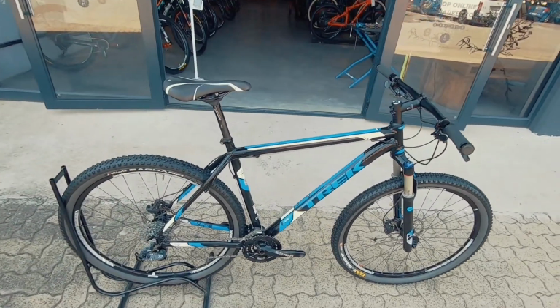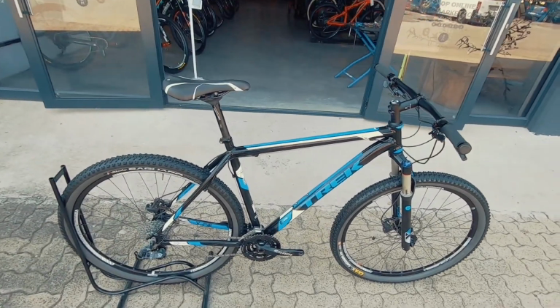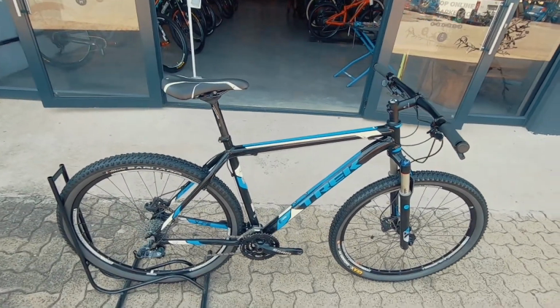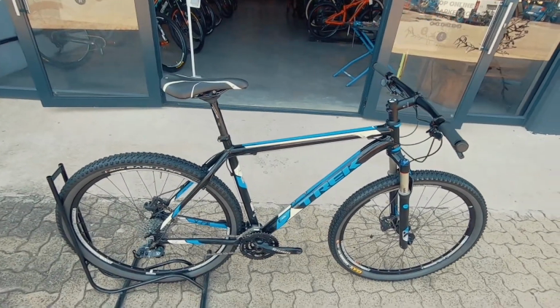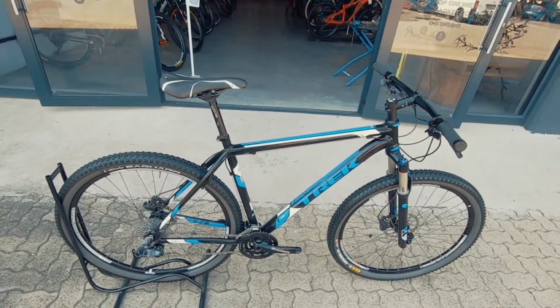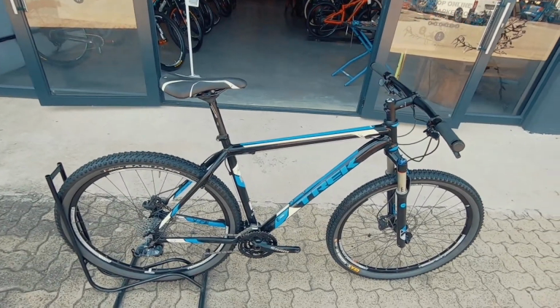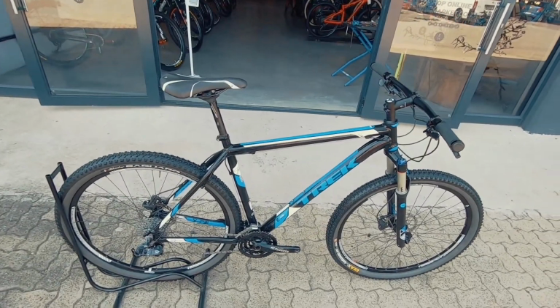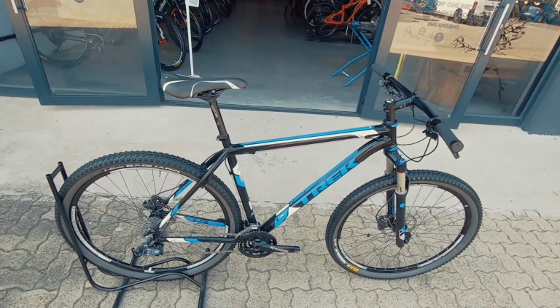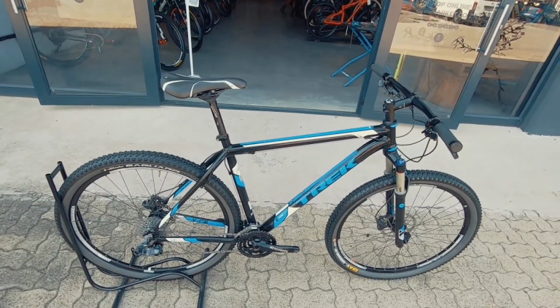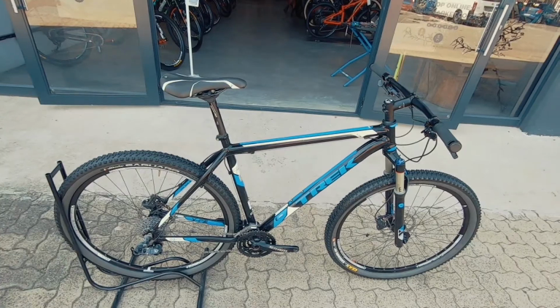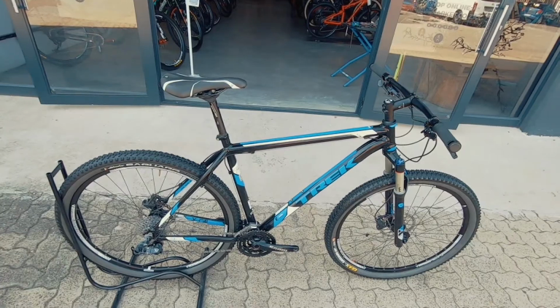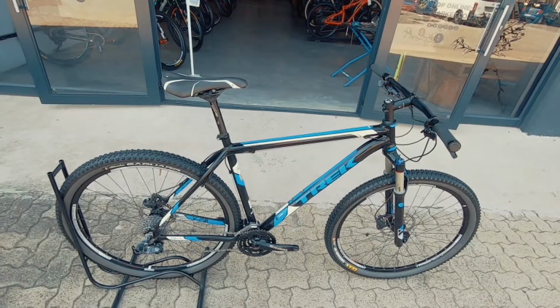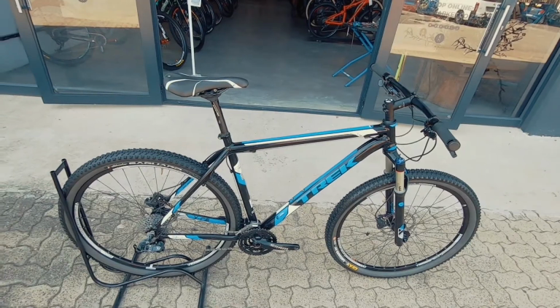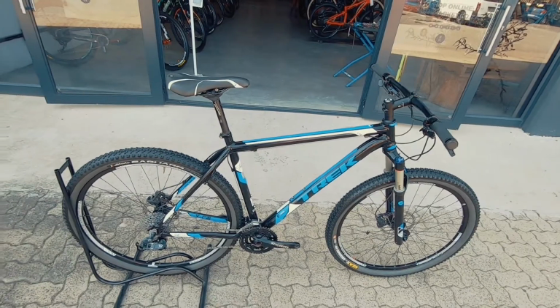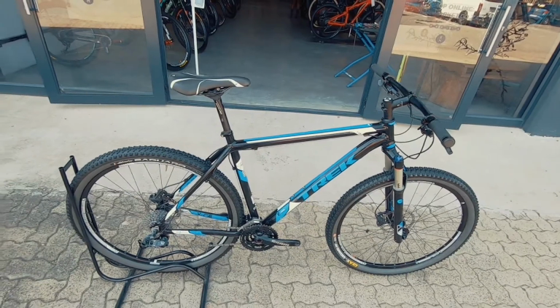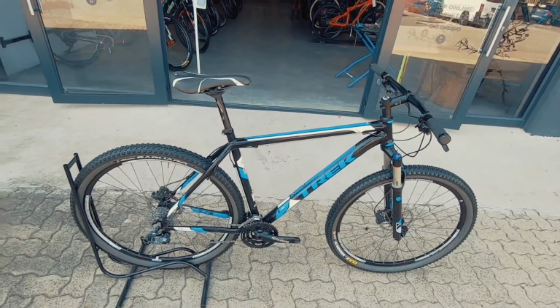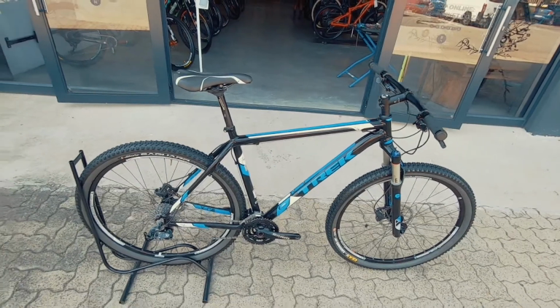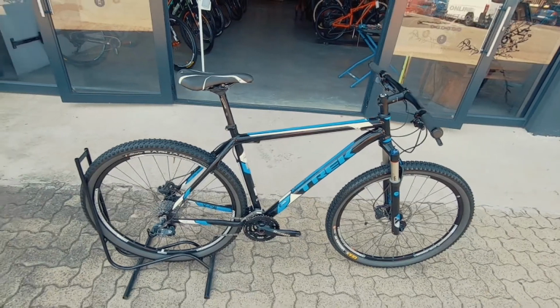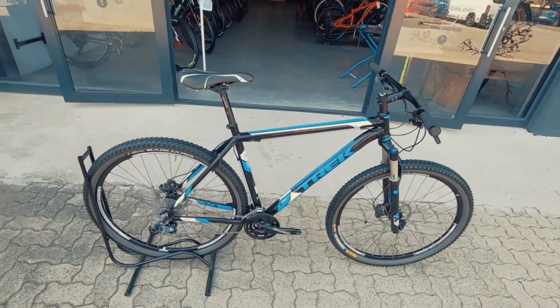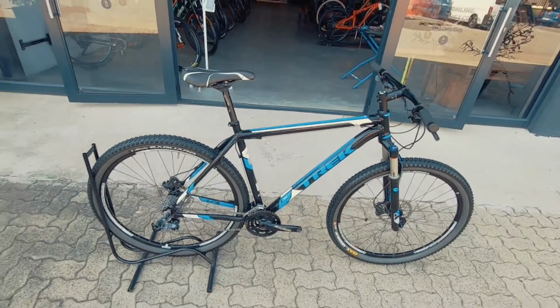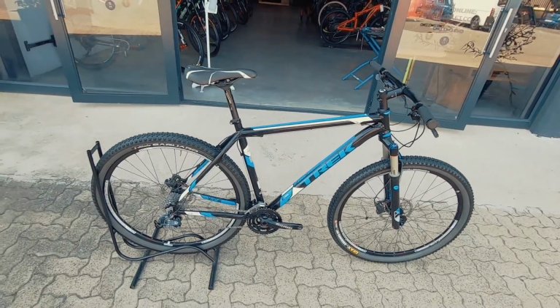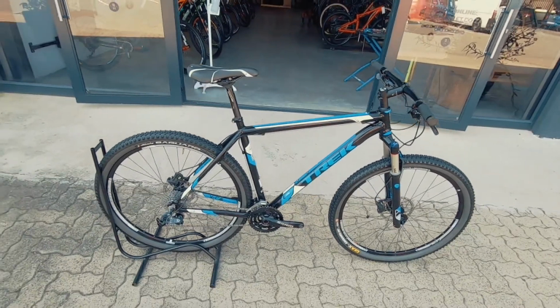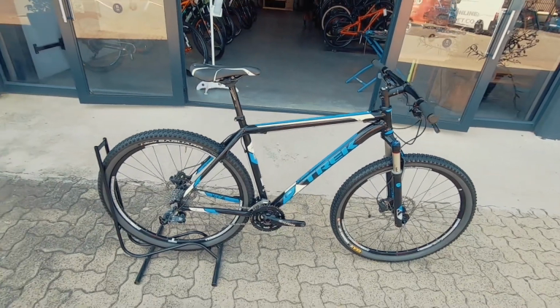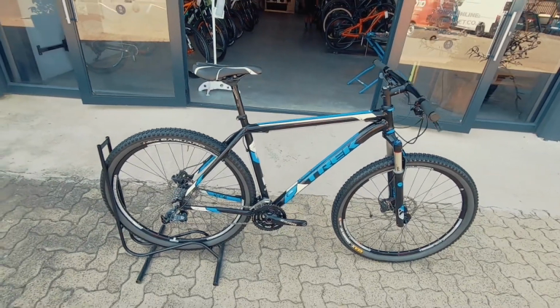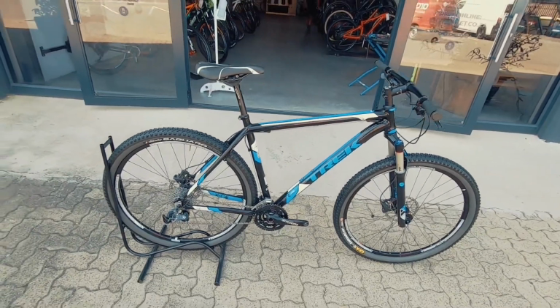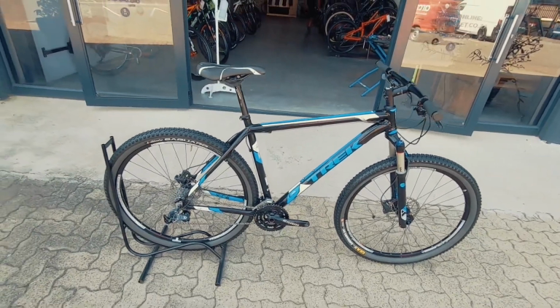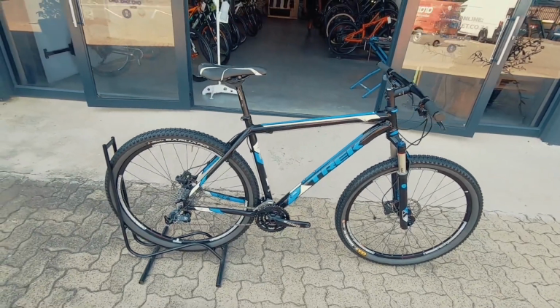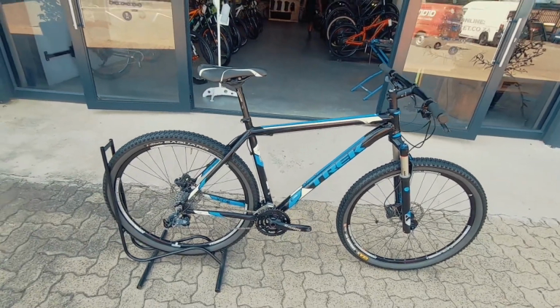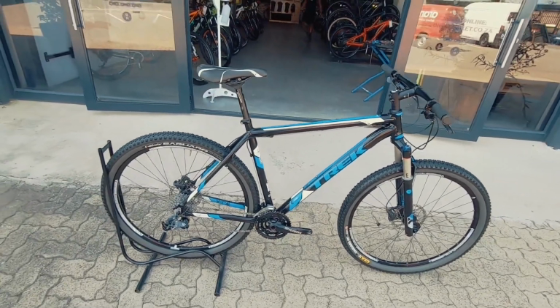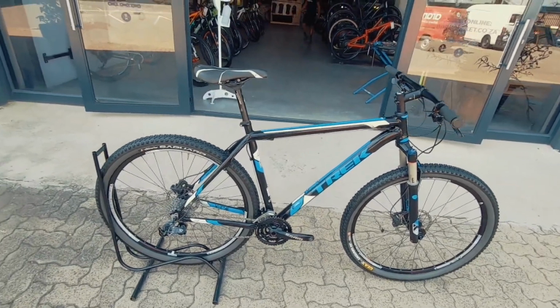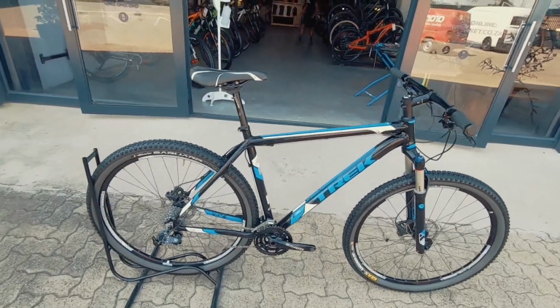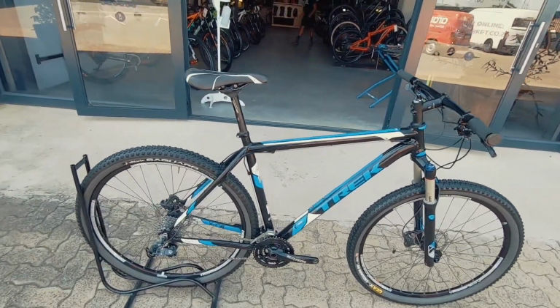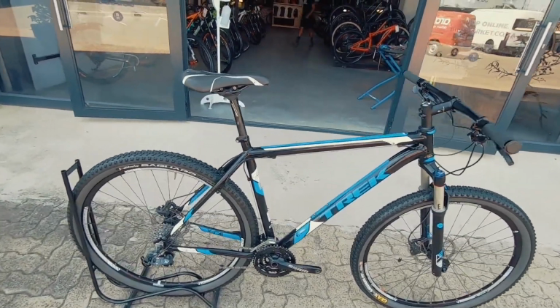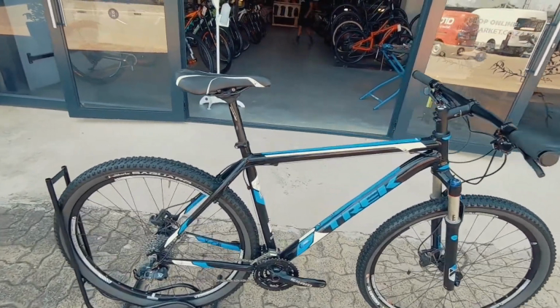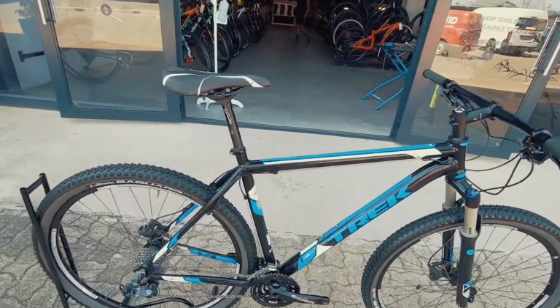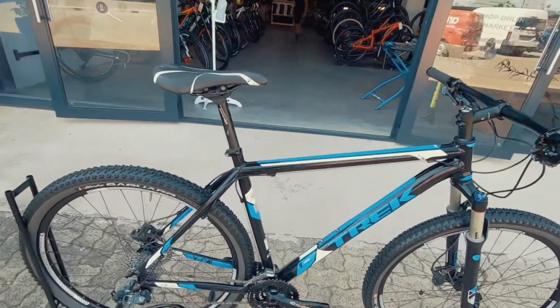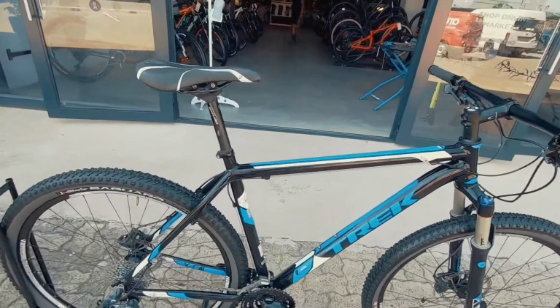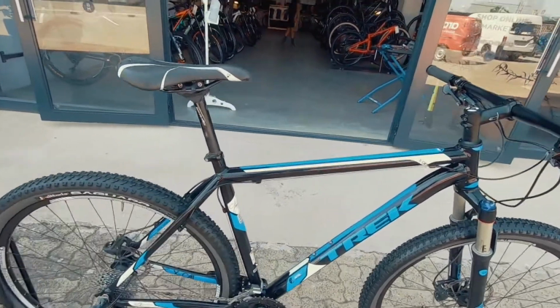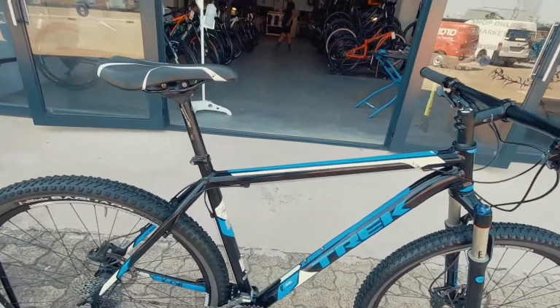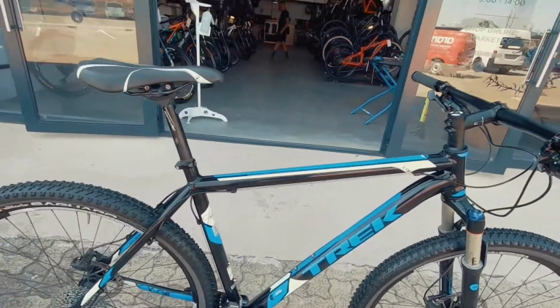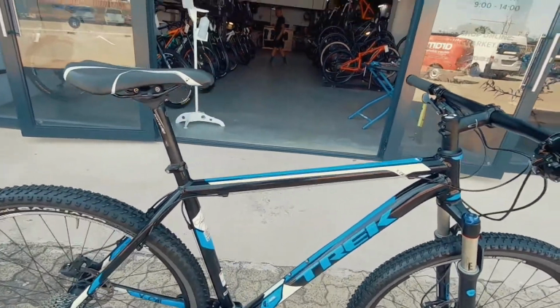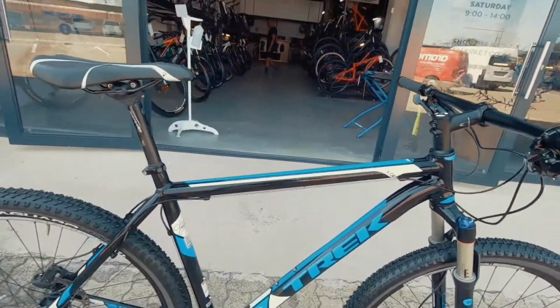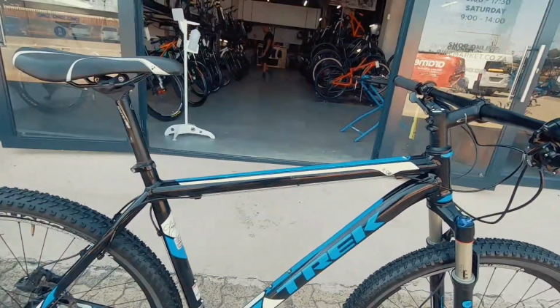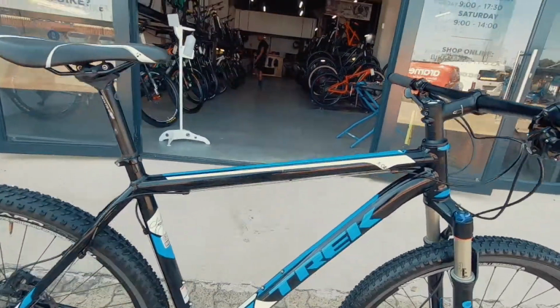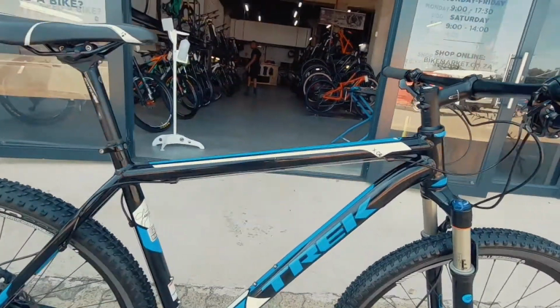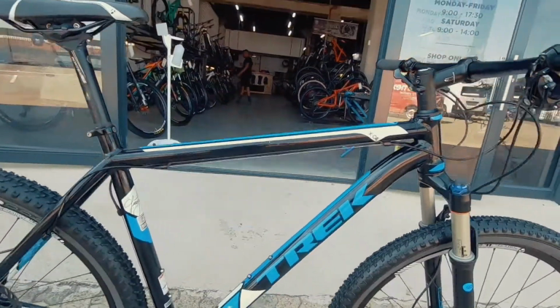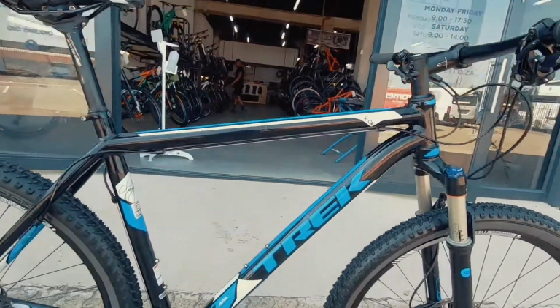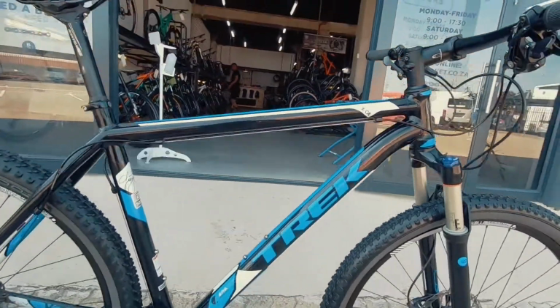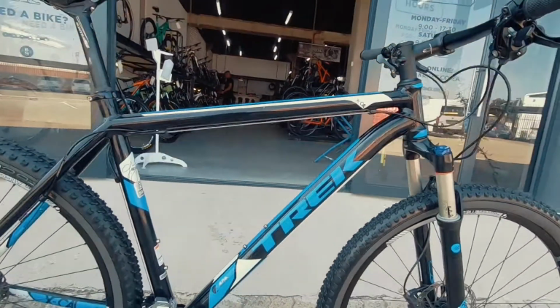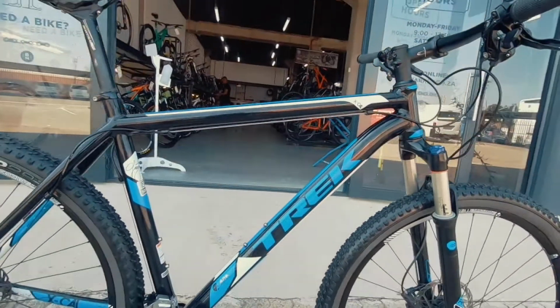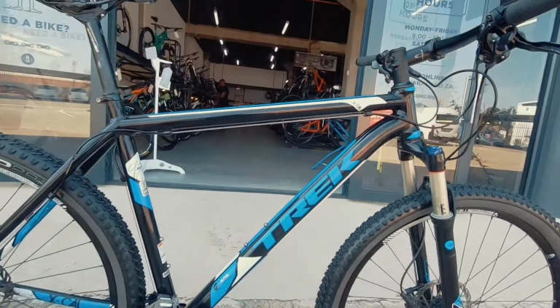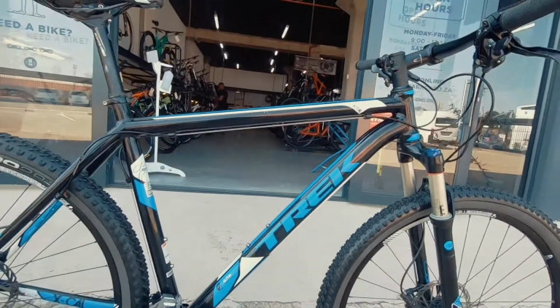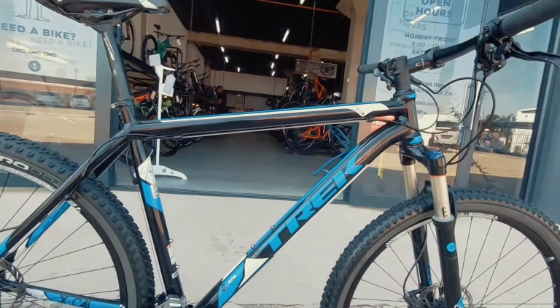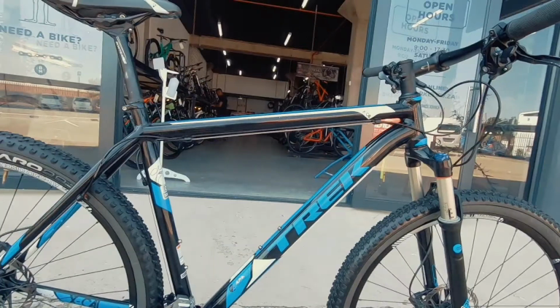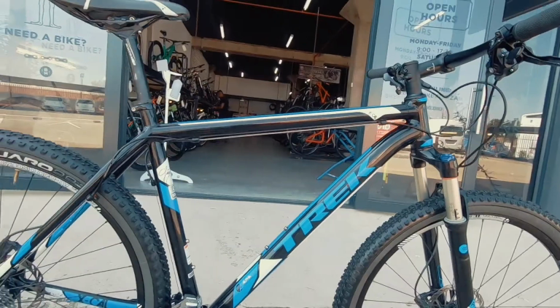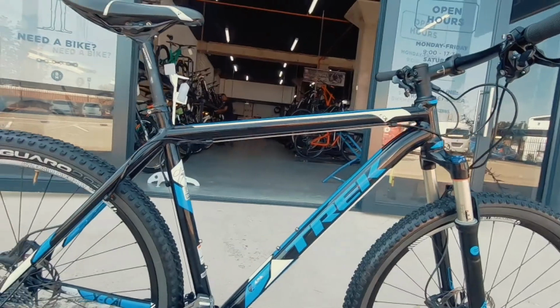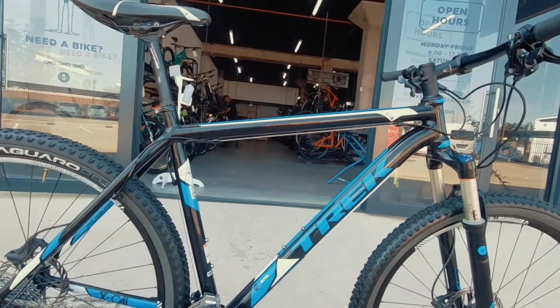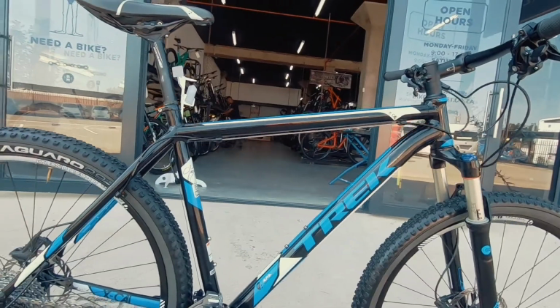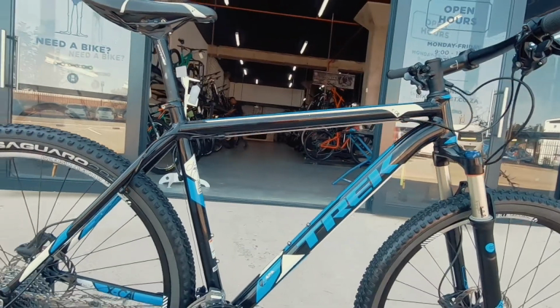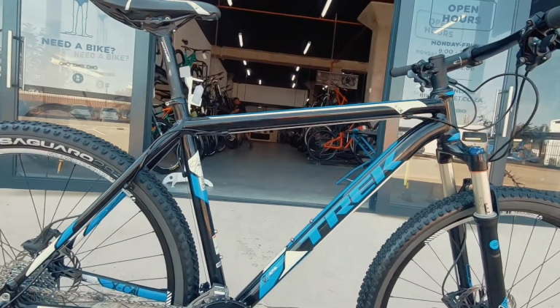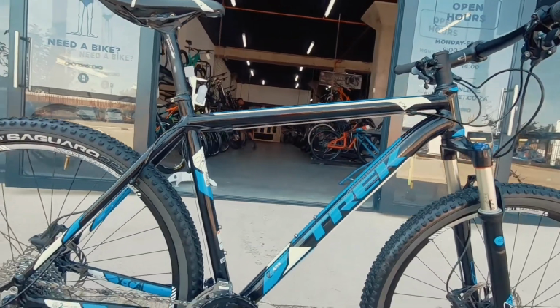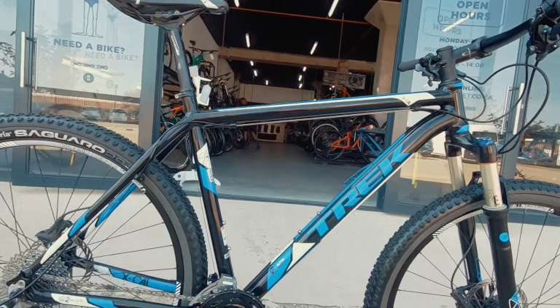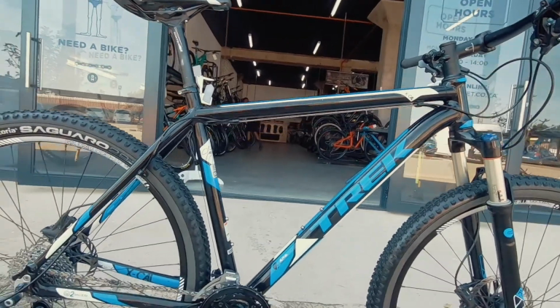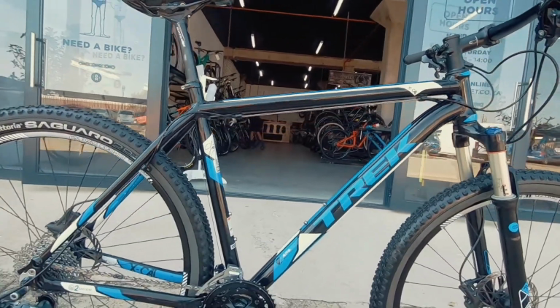It's a Trek Excalibur, this is a medium, still looking super nice — 2017 edition.